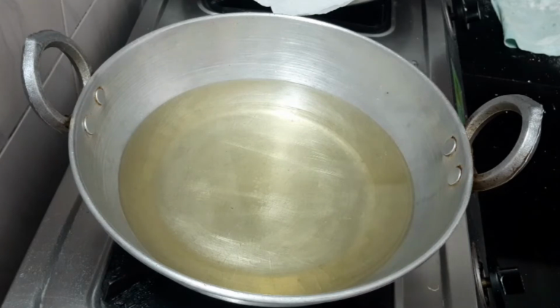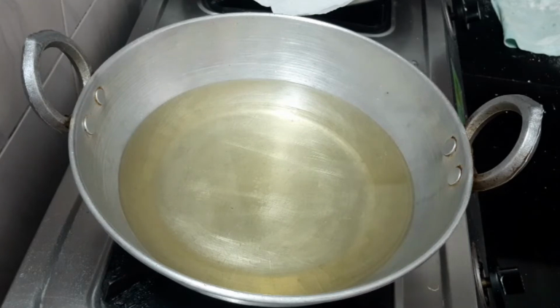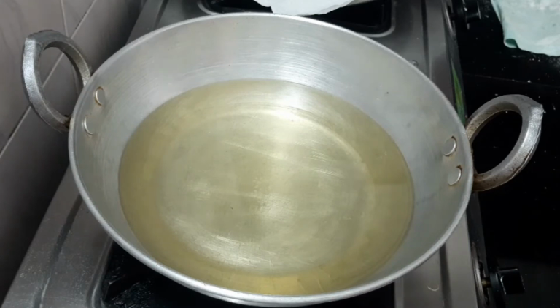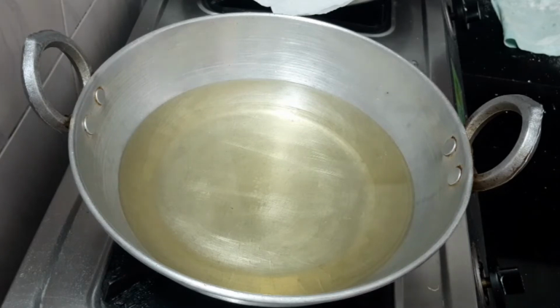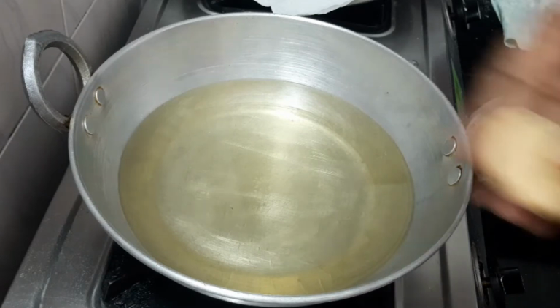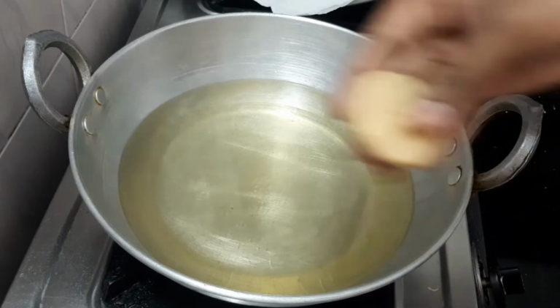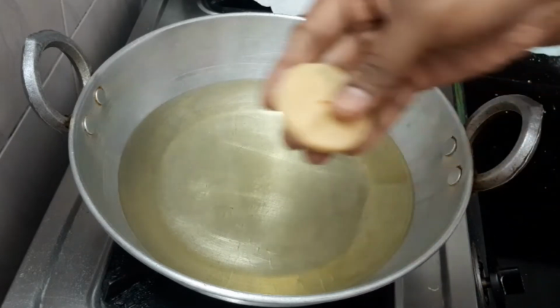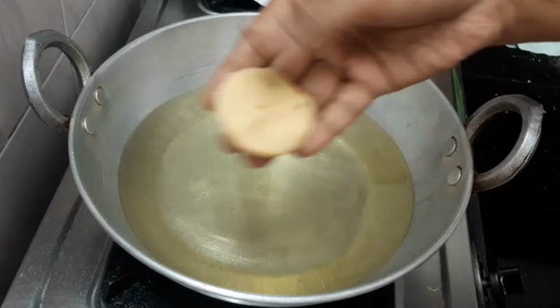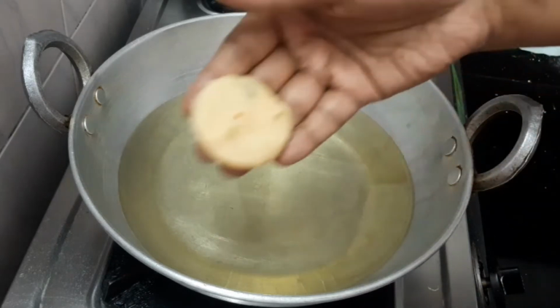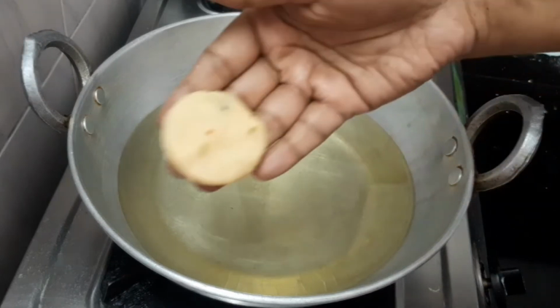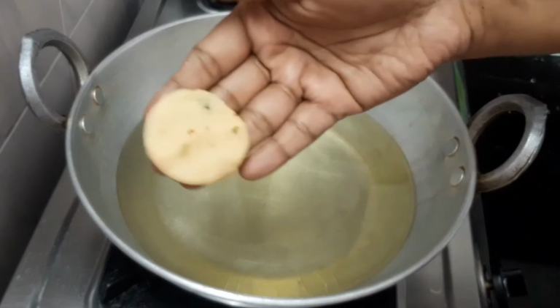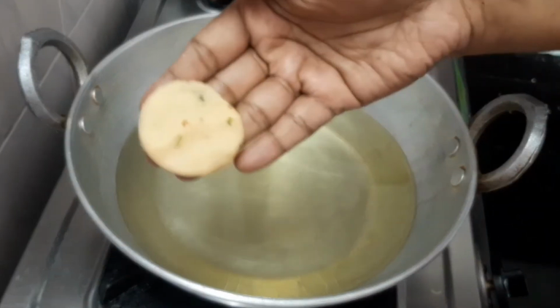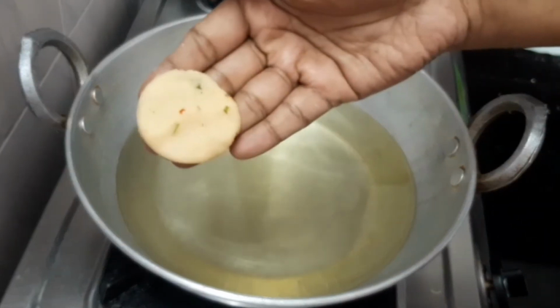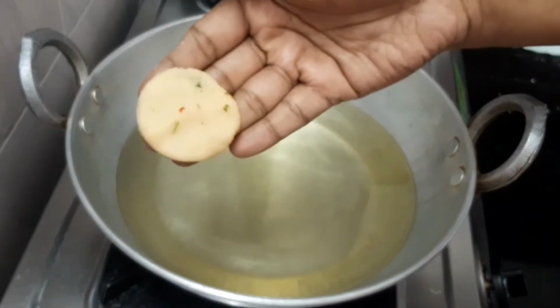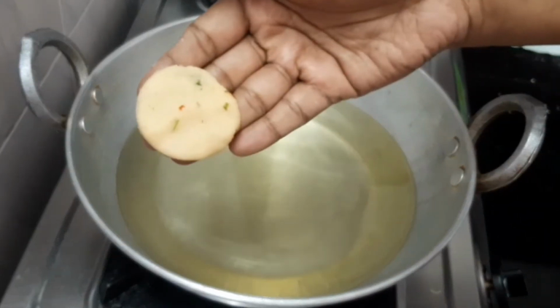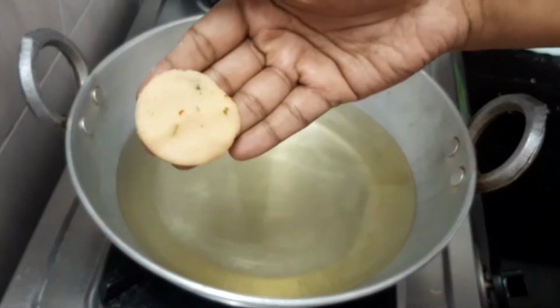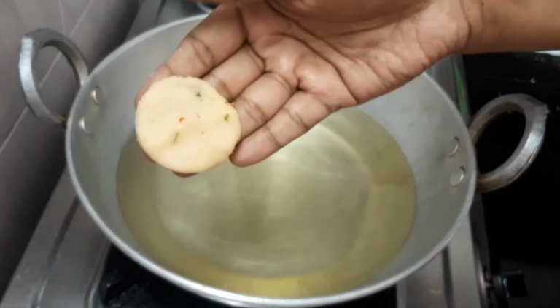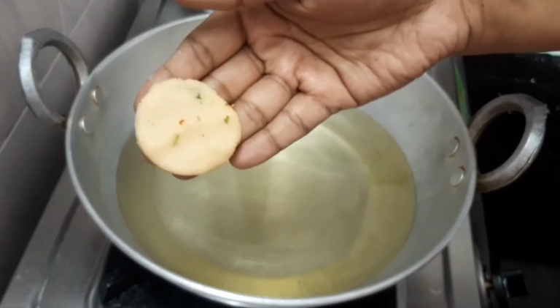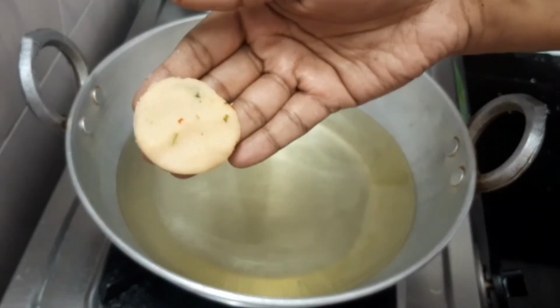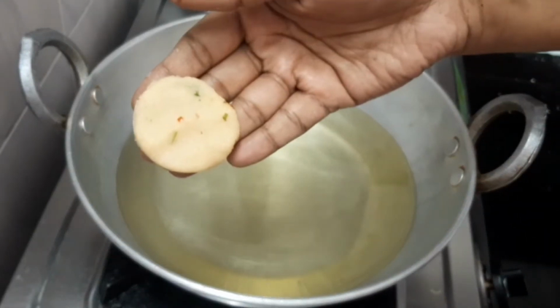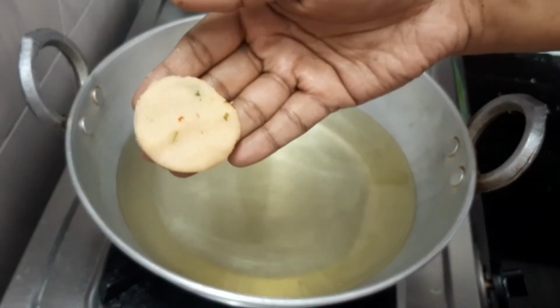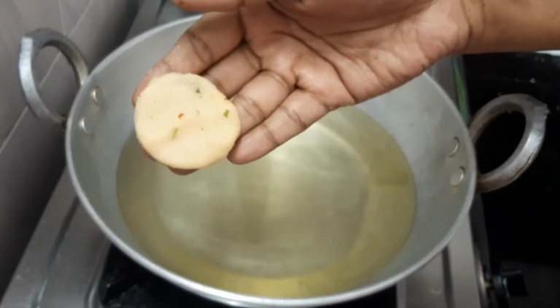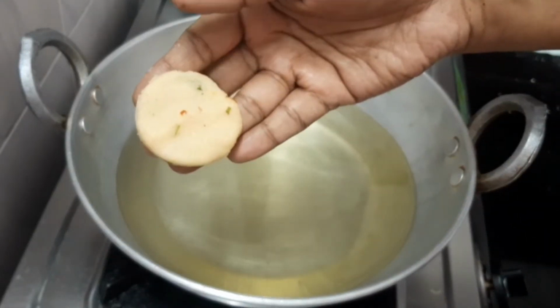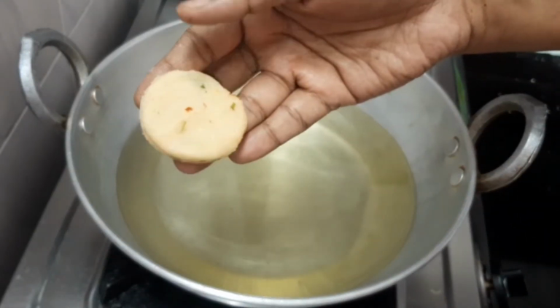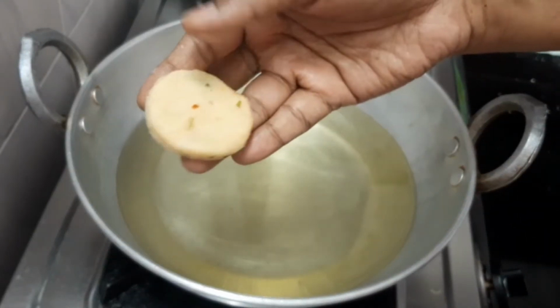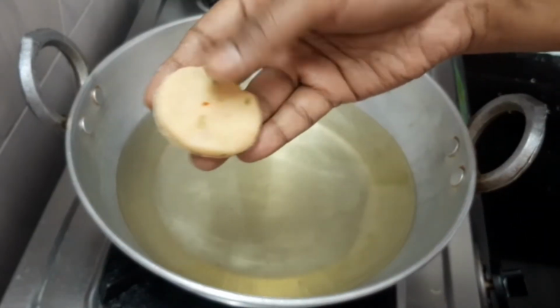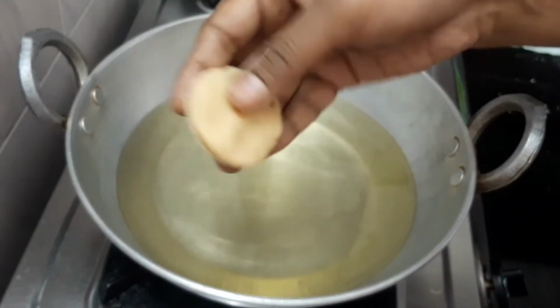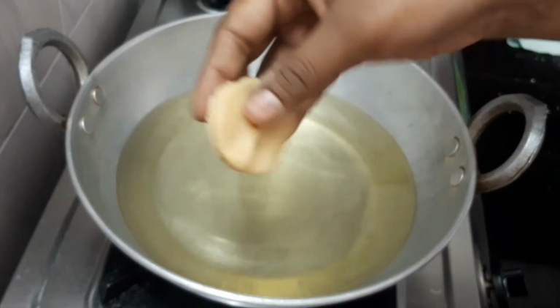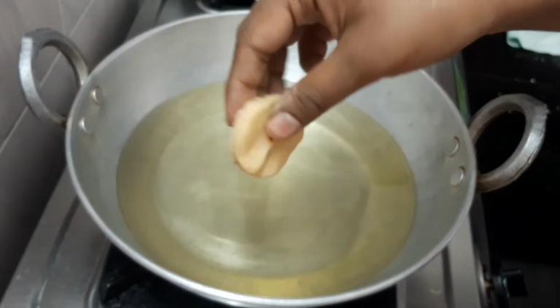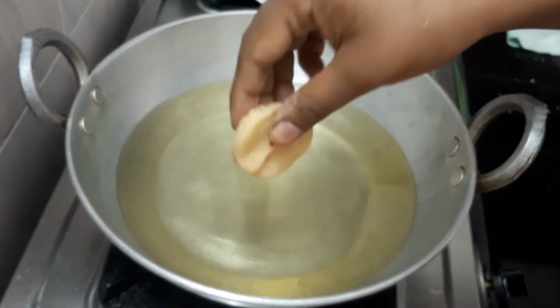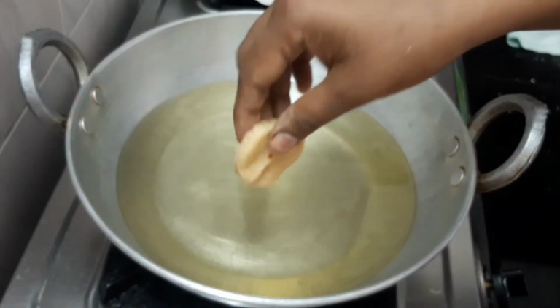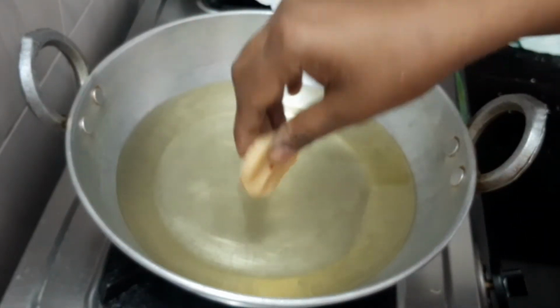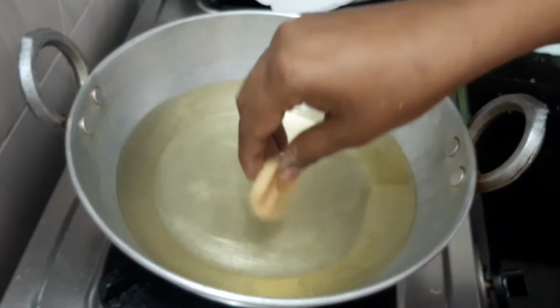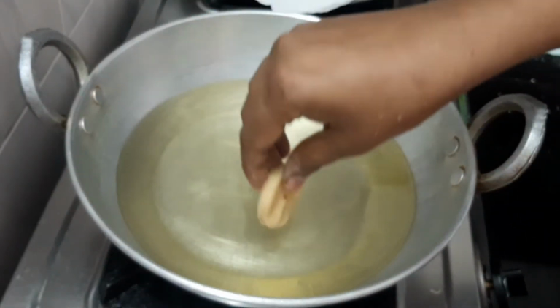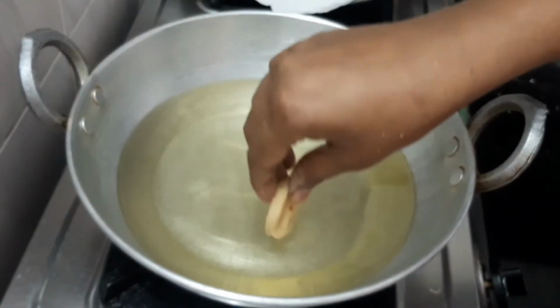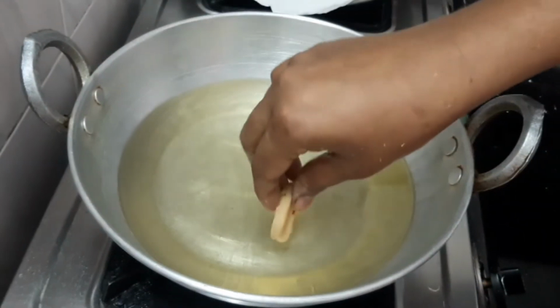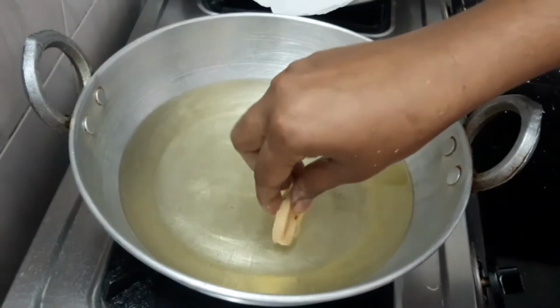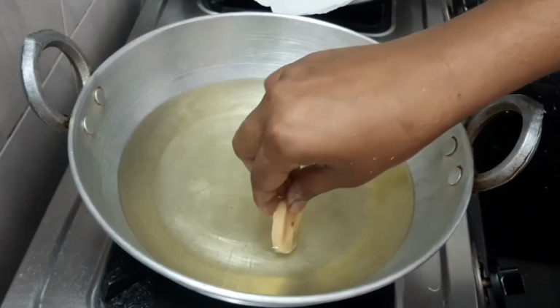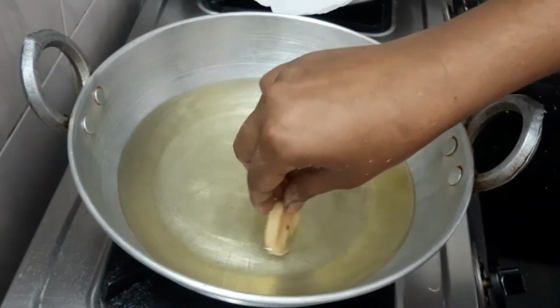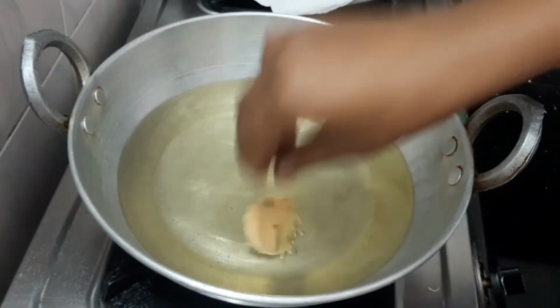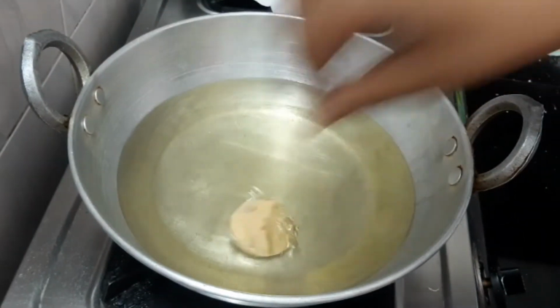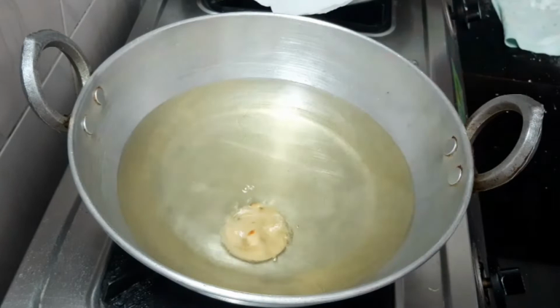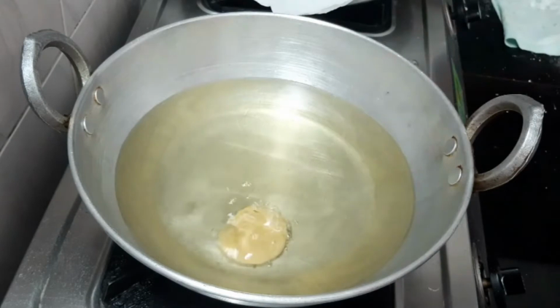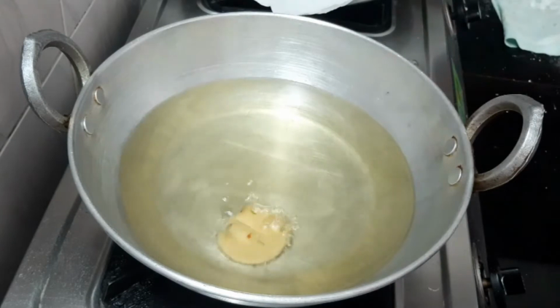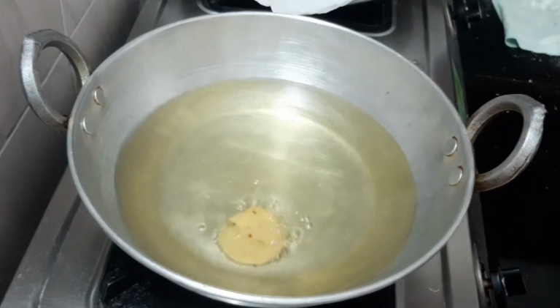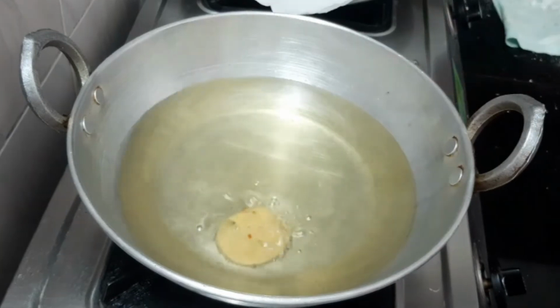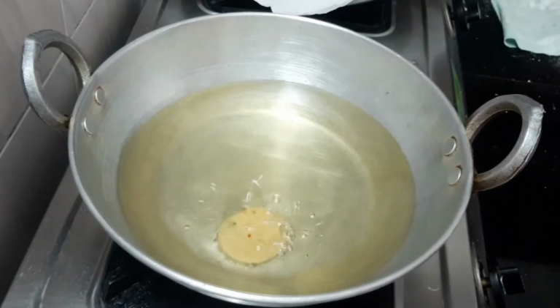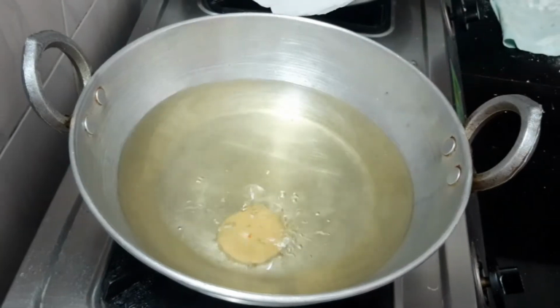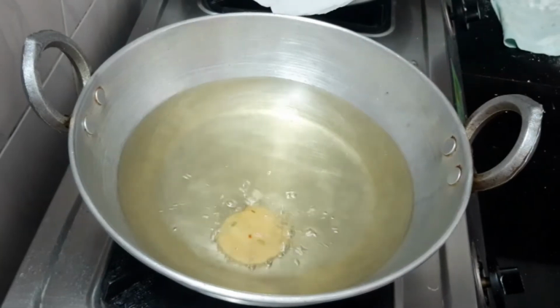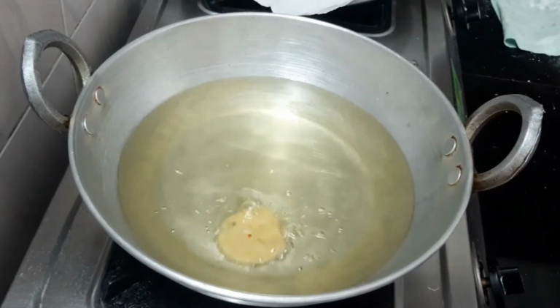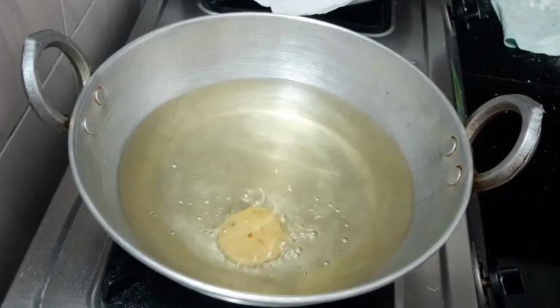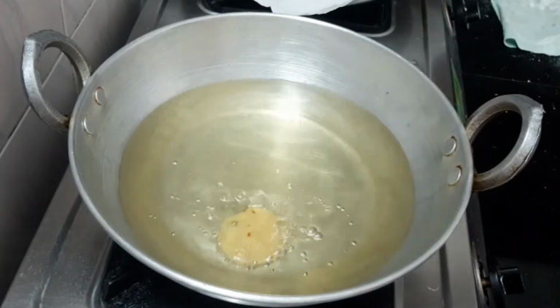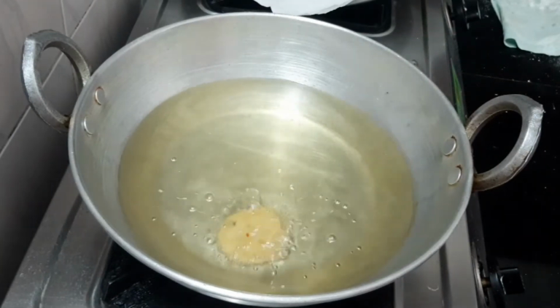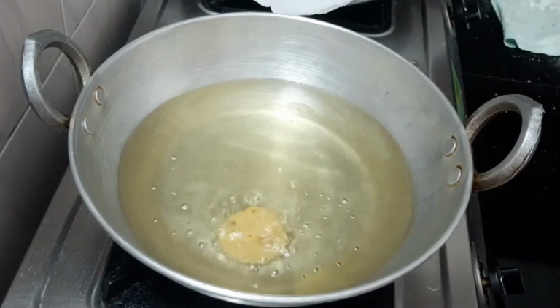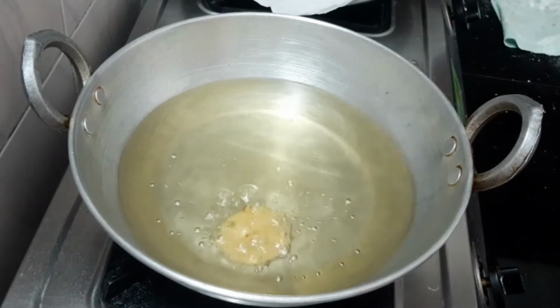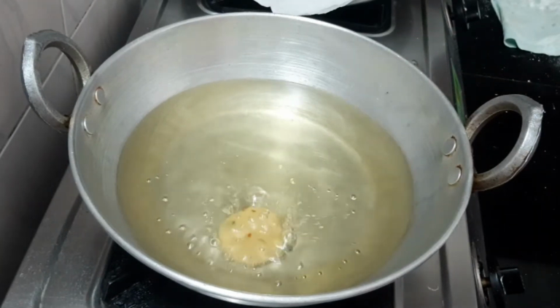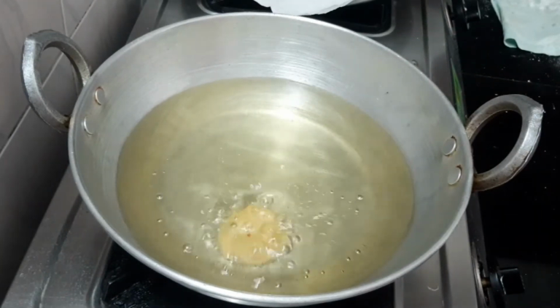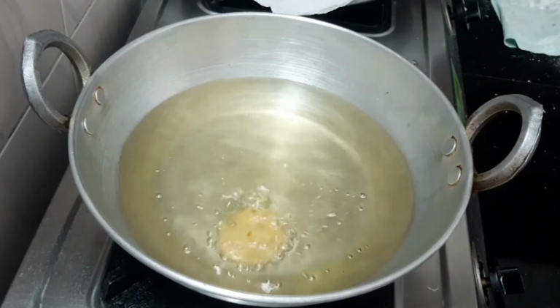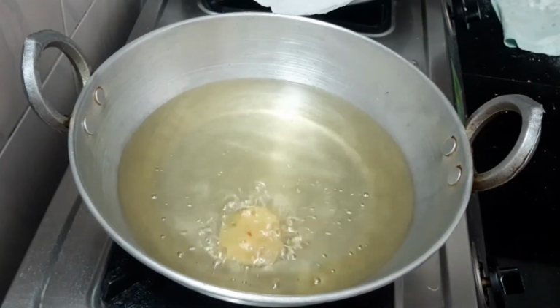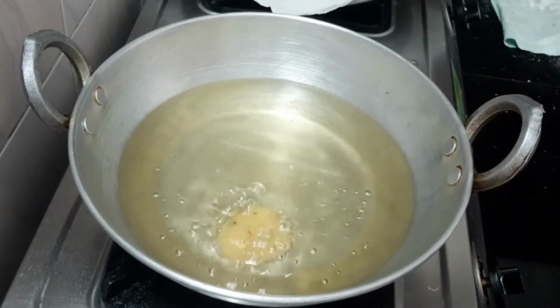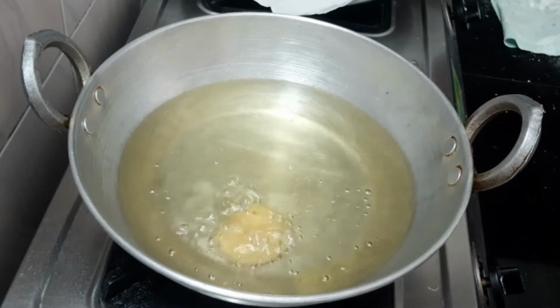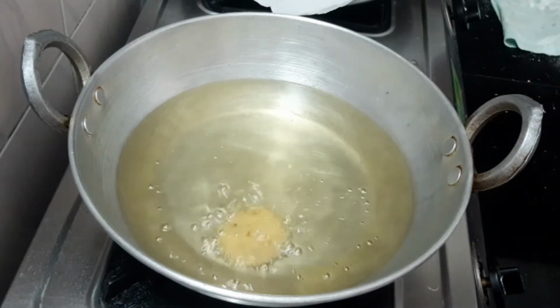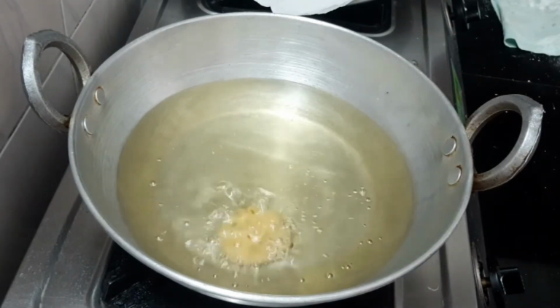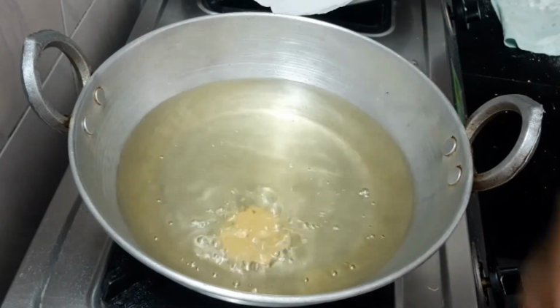Deep fry them — oil them and put them on the side of the pot.